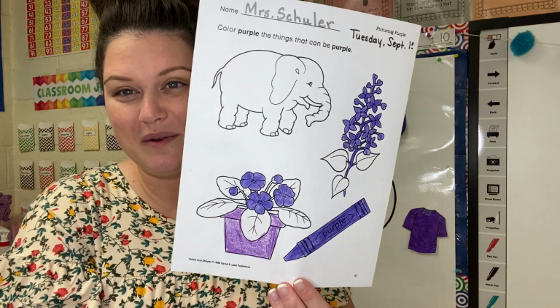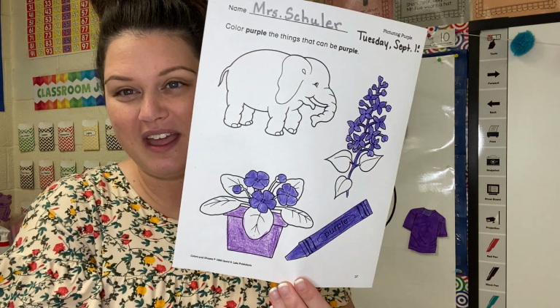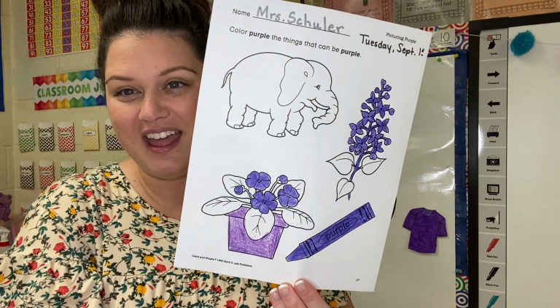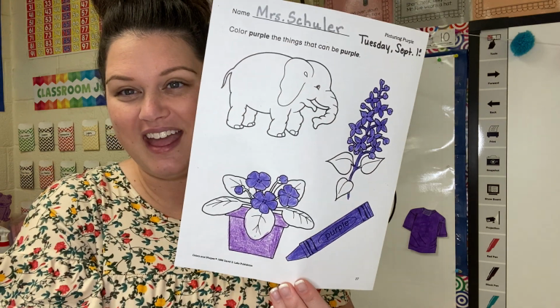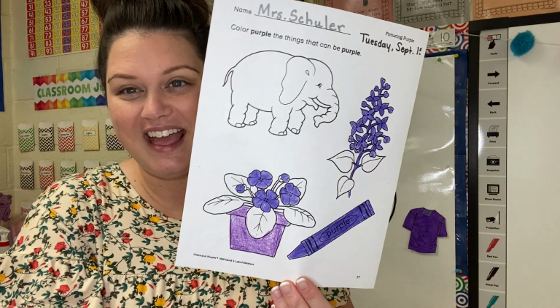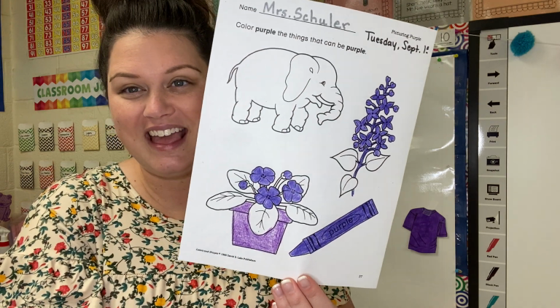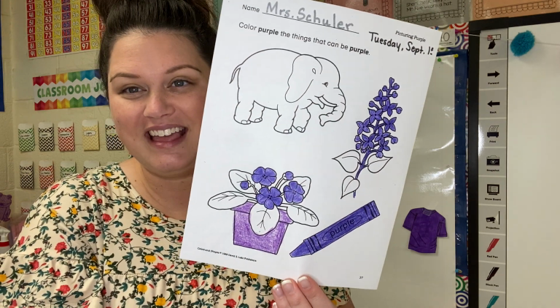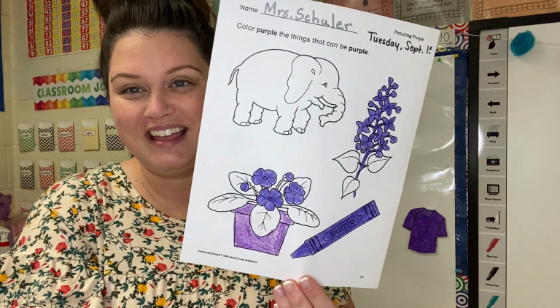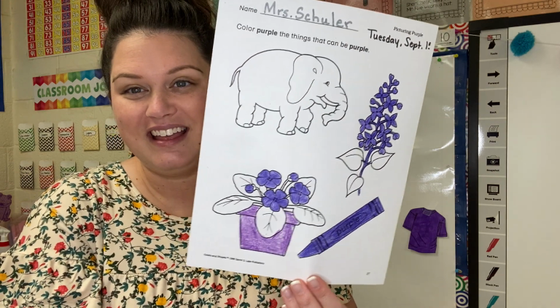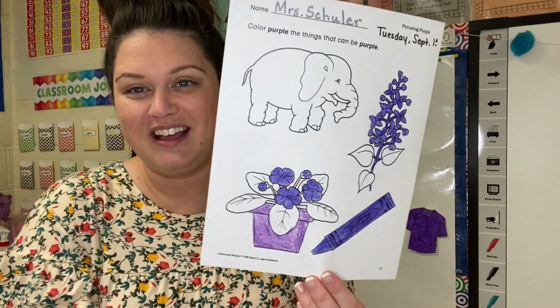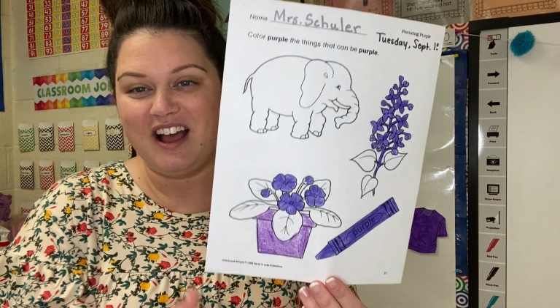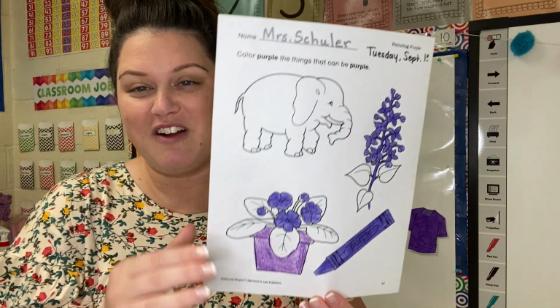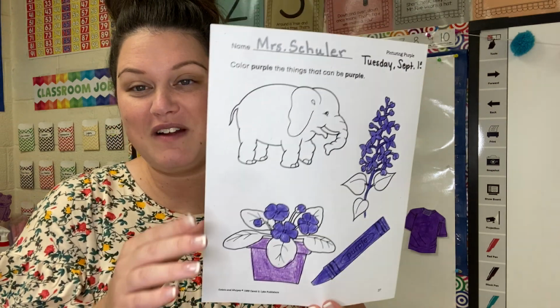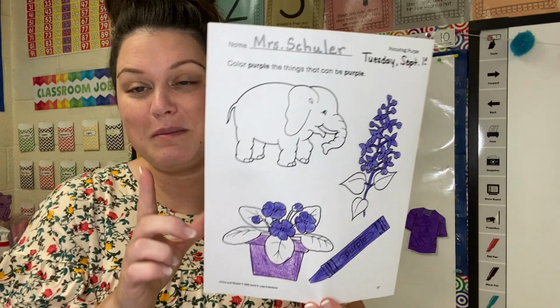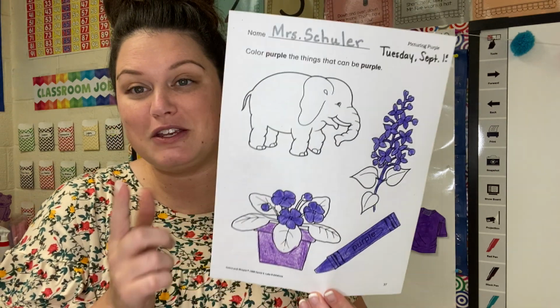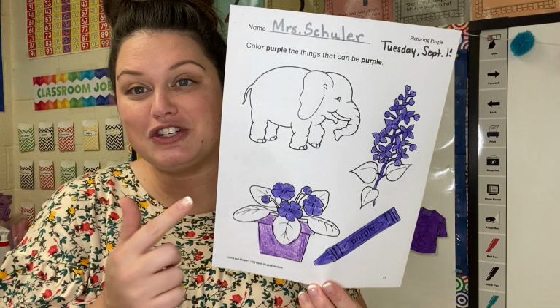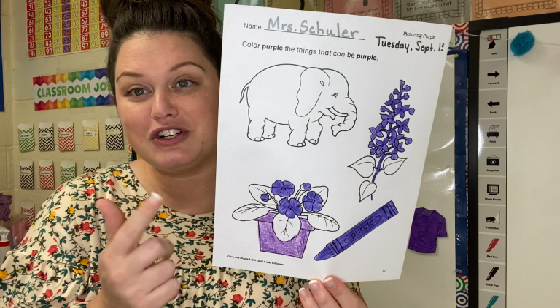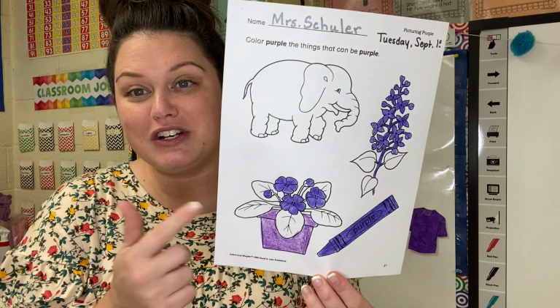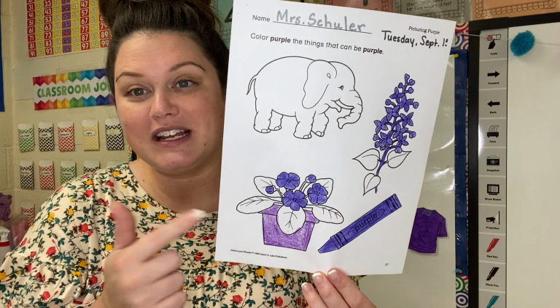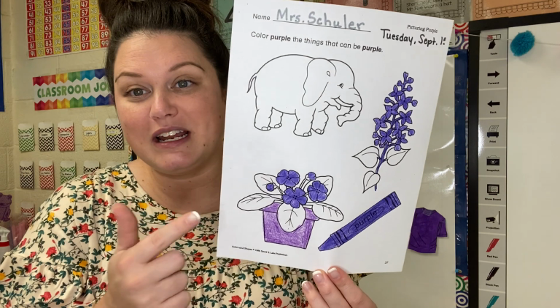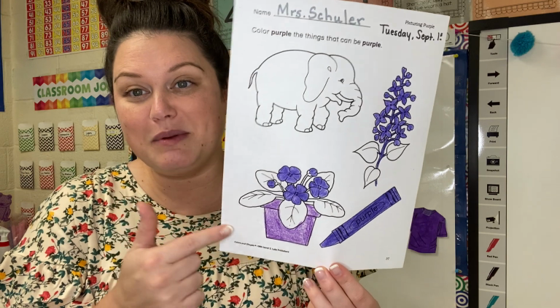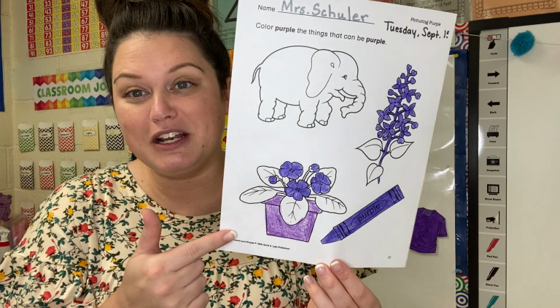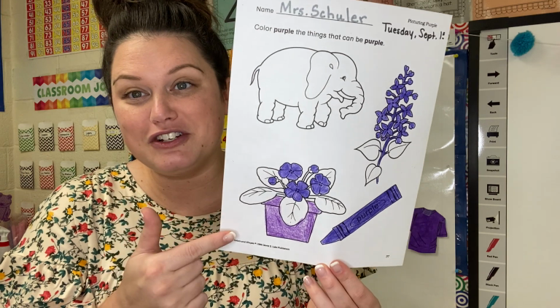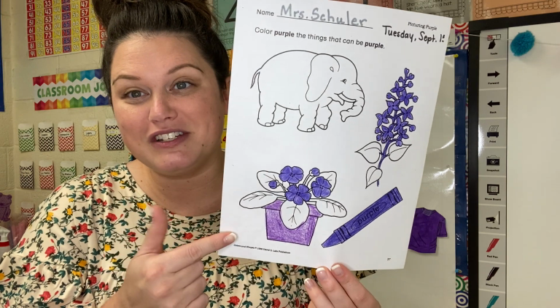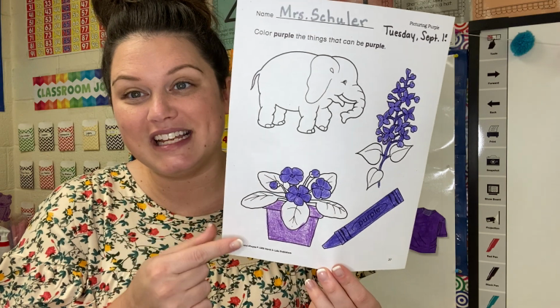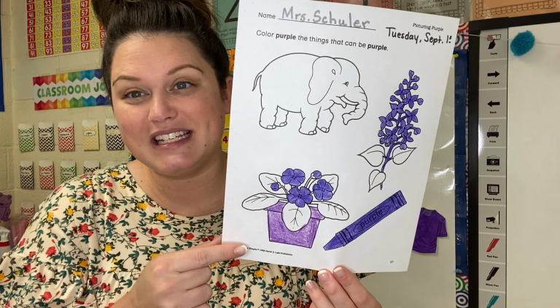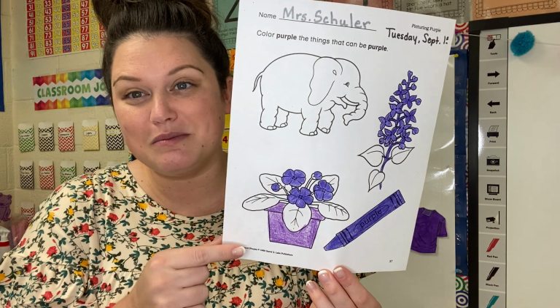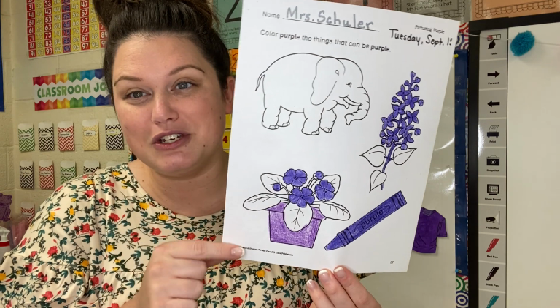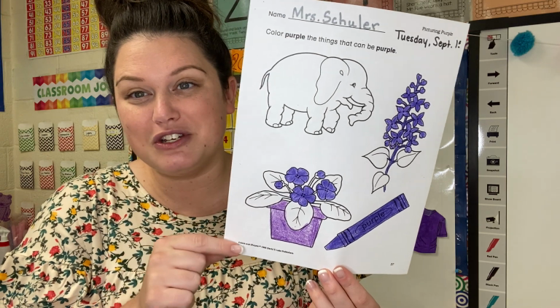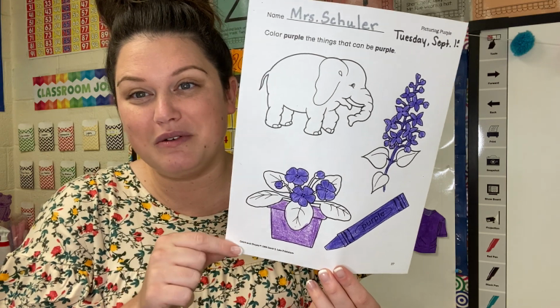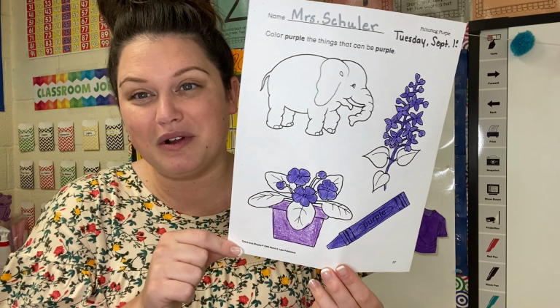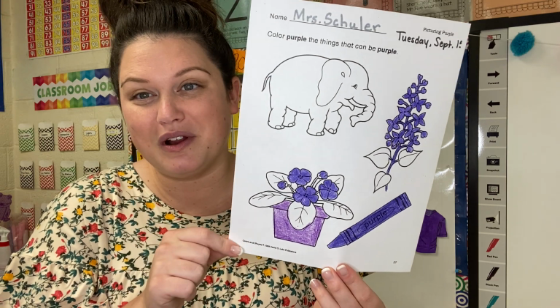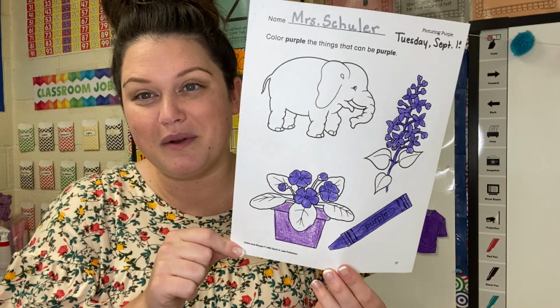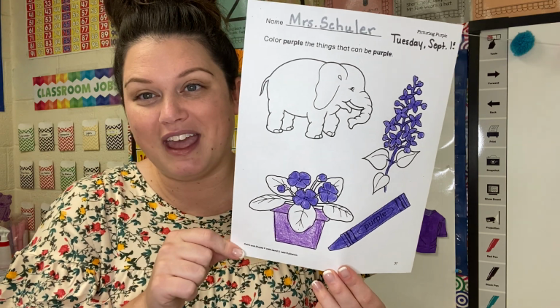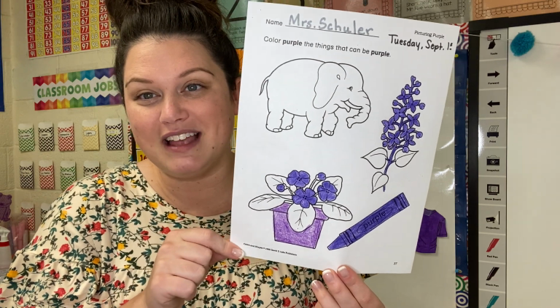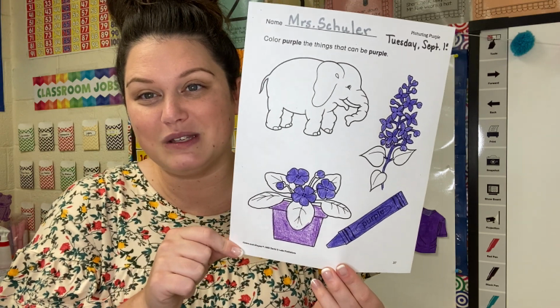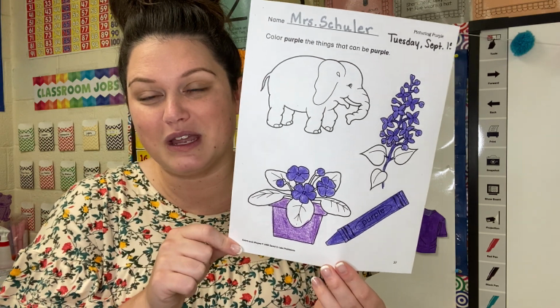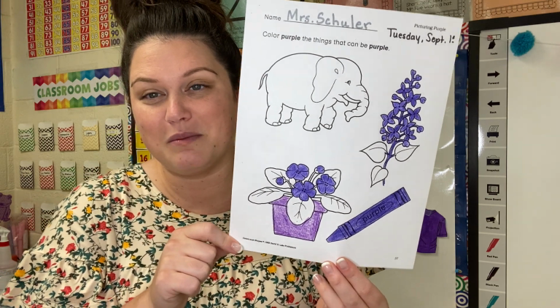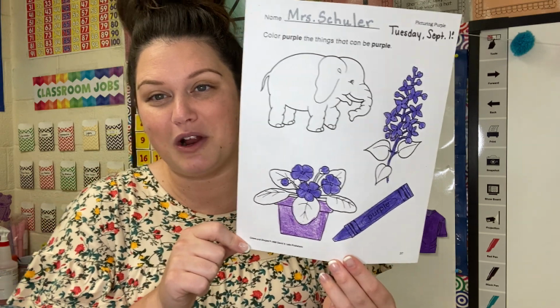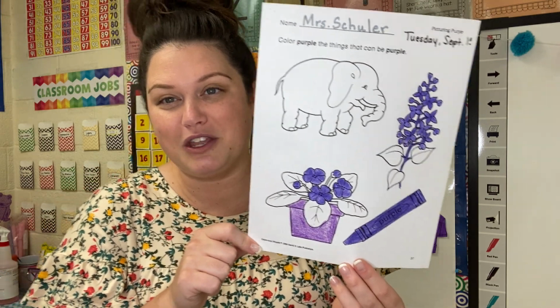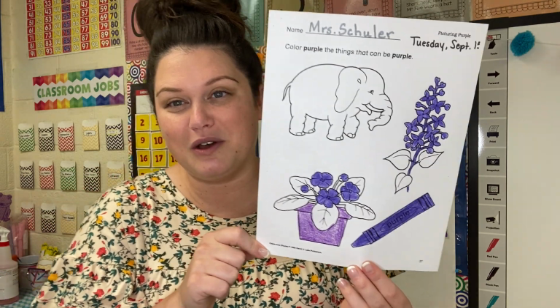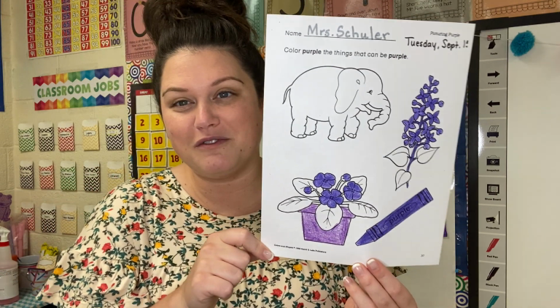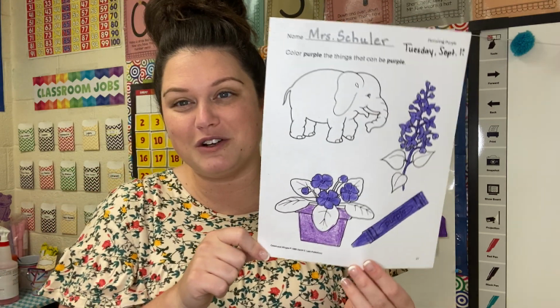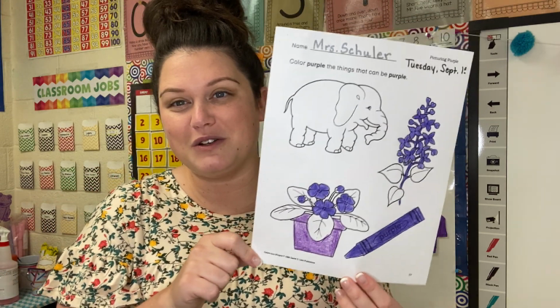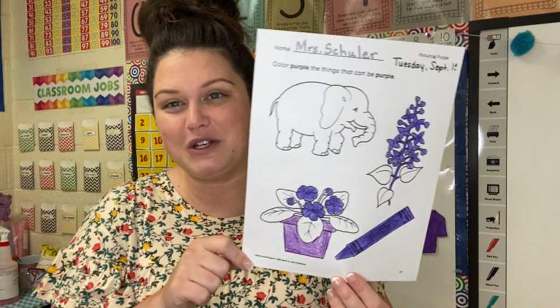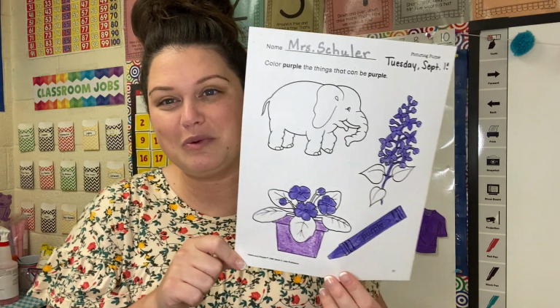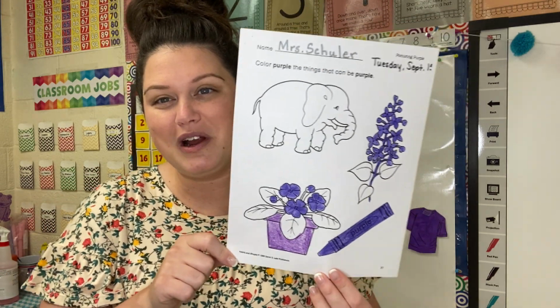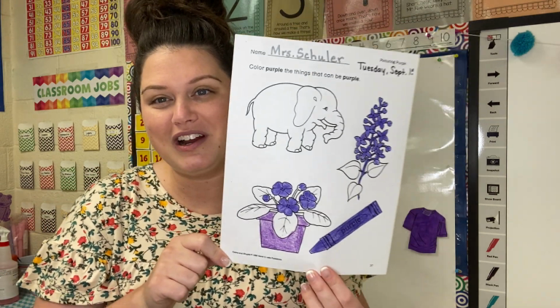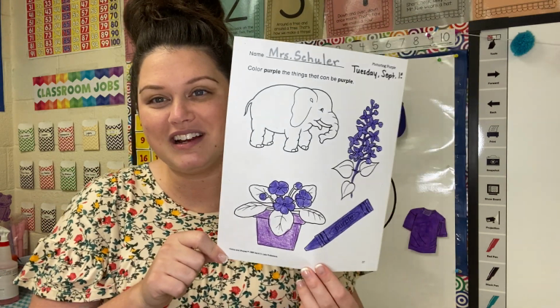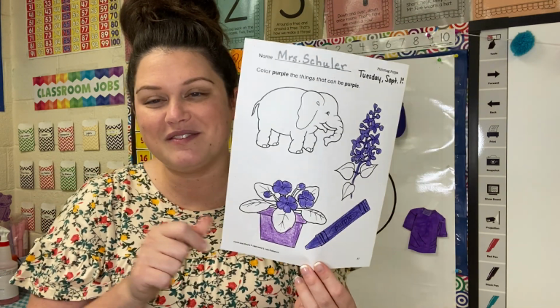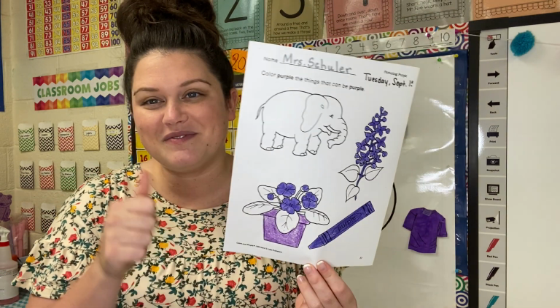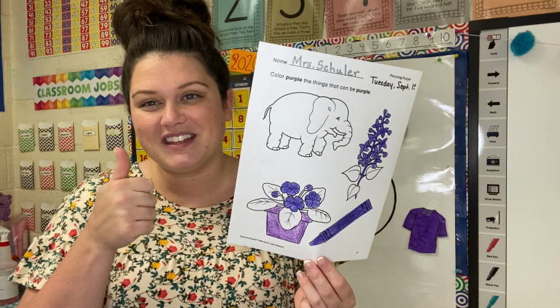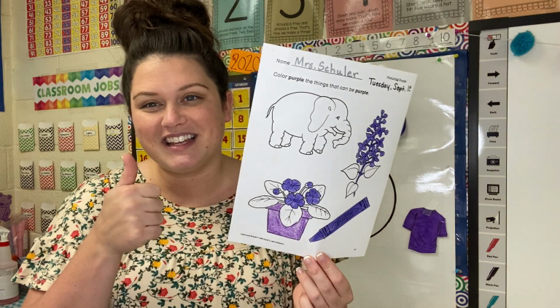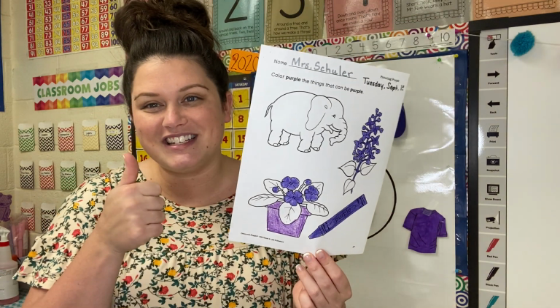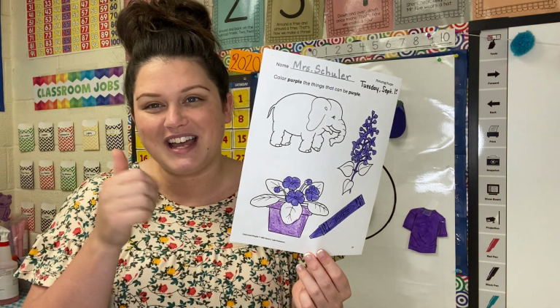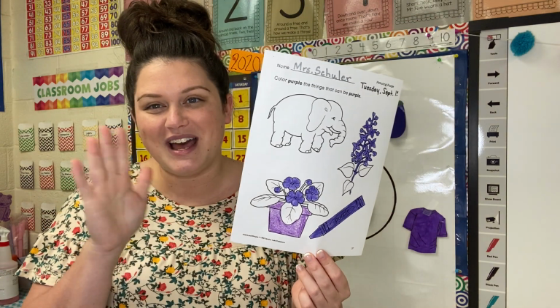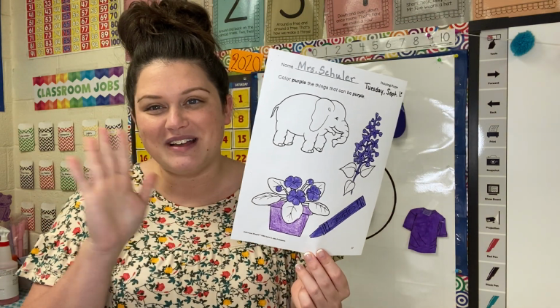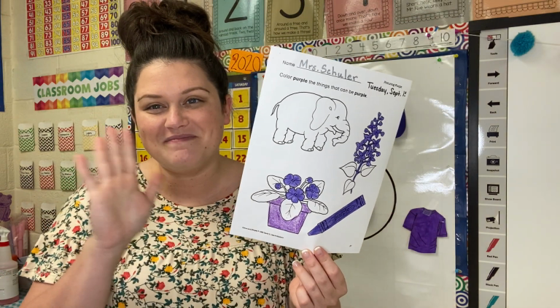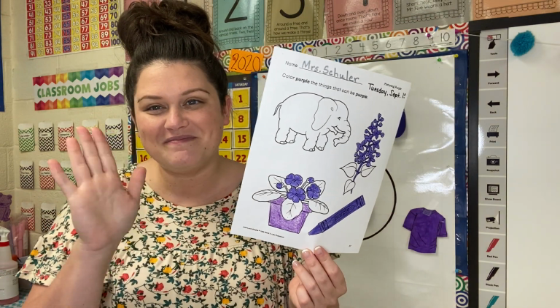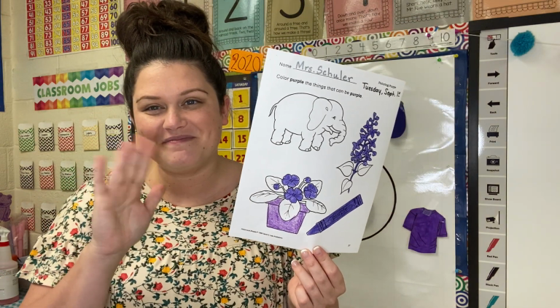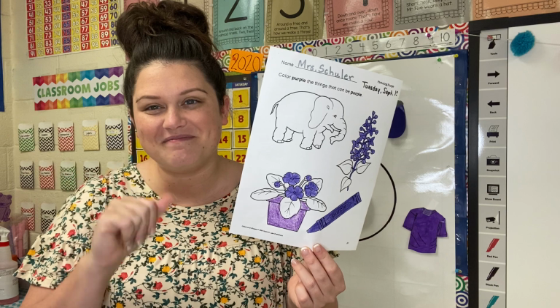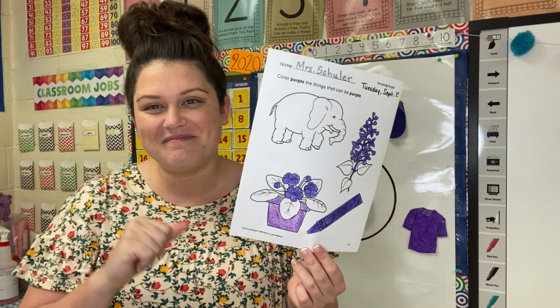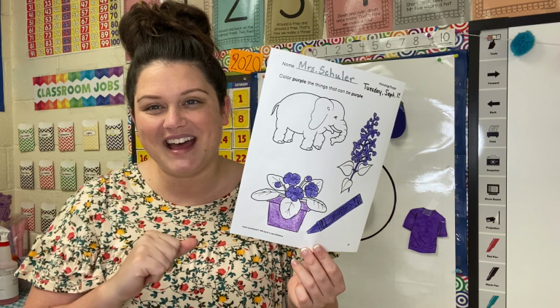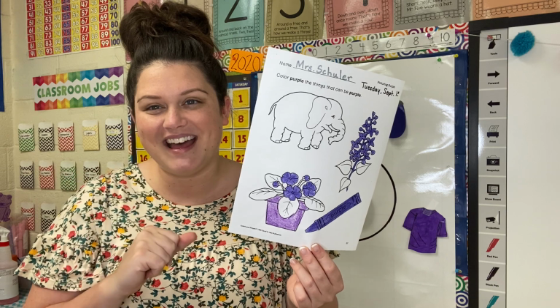All right, be sure and get a picture sent to Ms. Shuler so I can mark you off for doing your work. Good job. Bye.